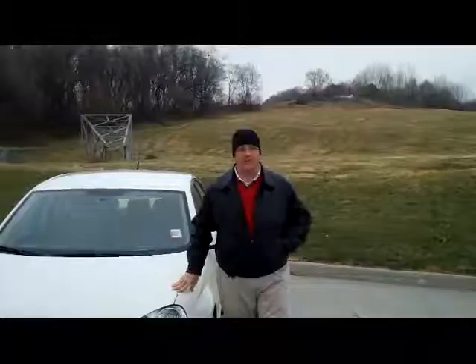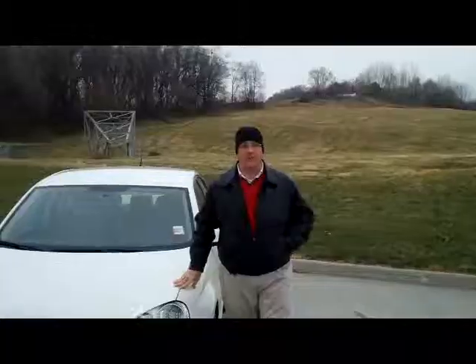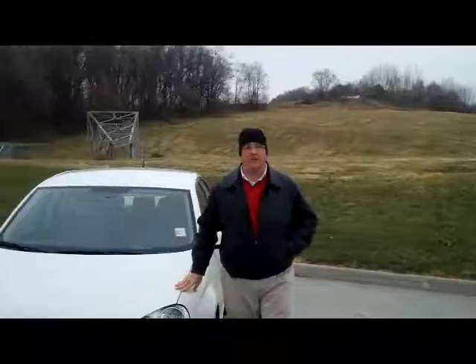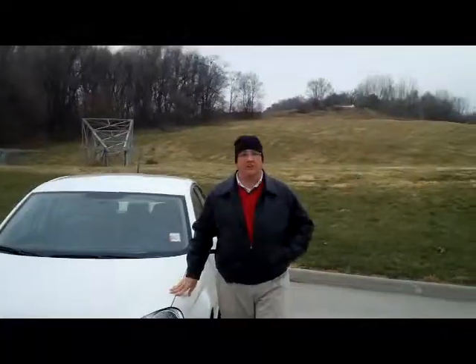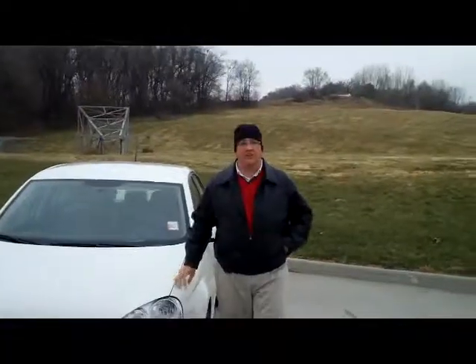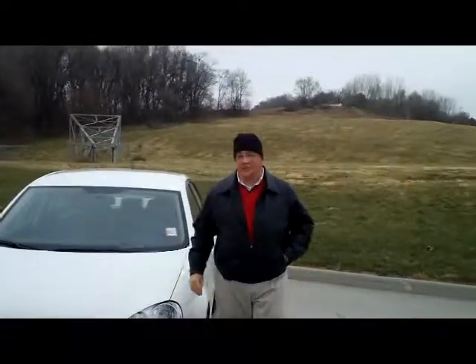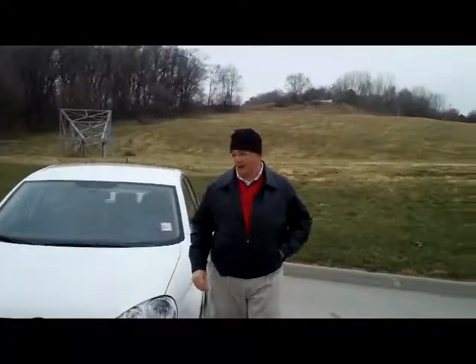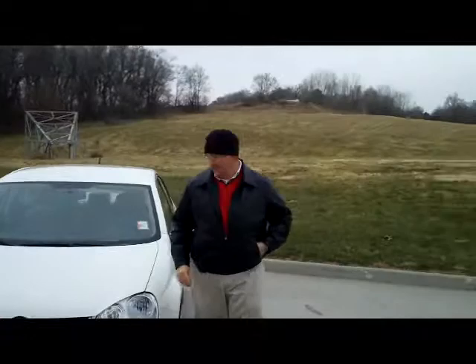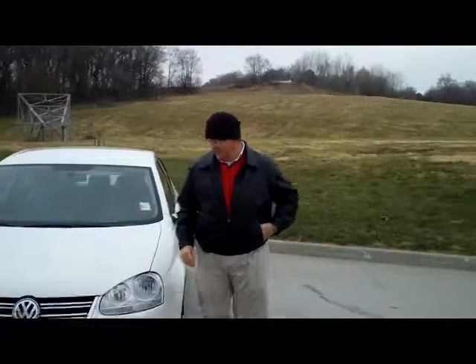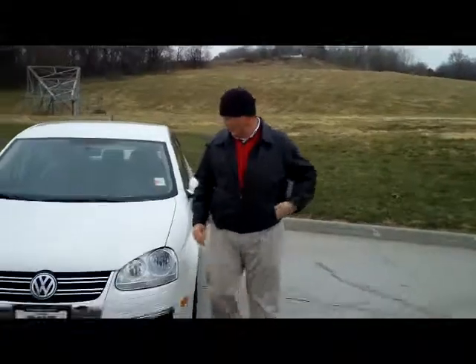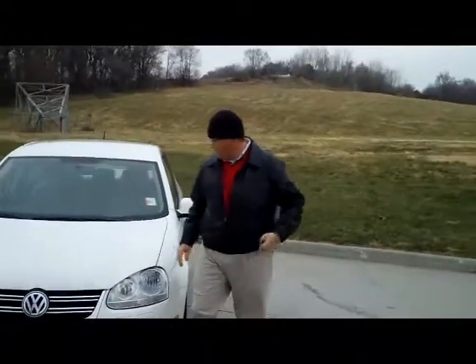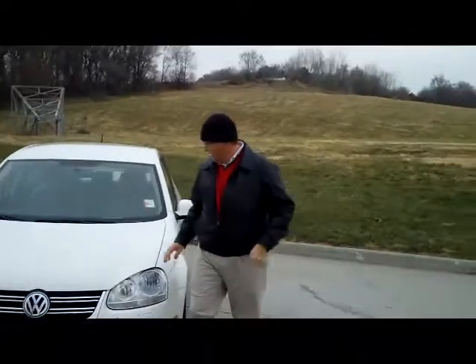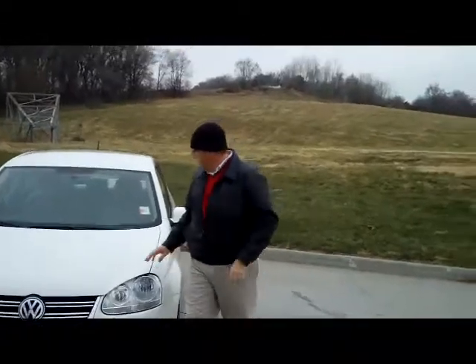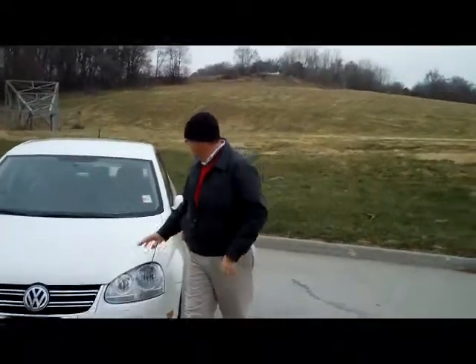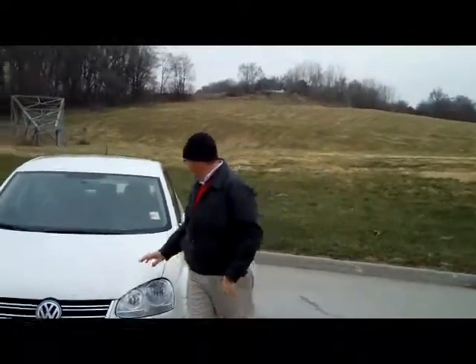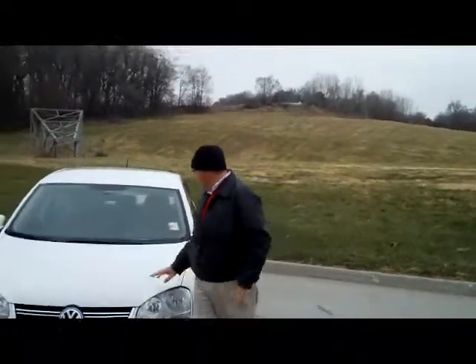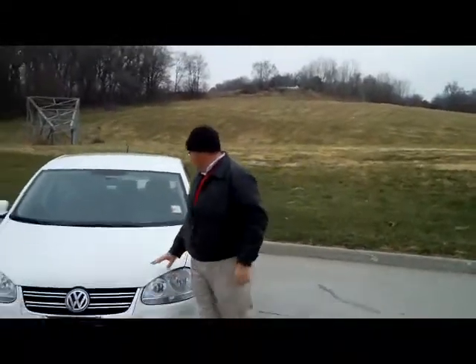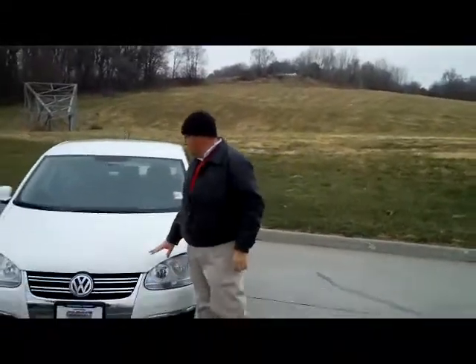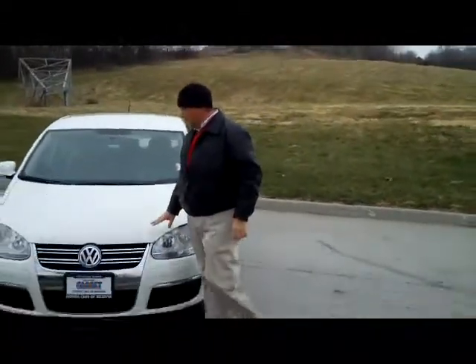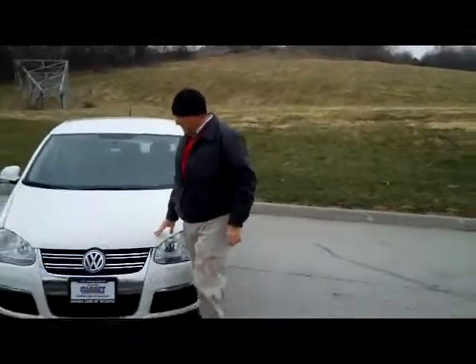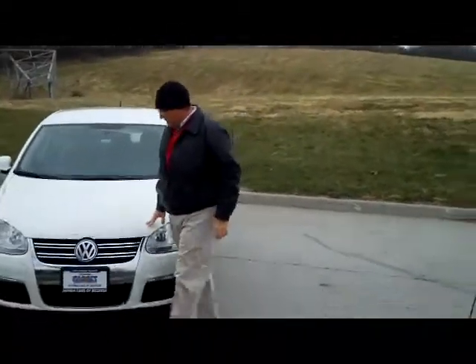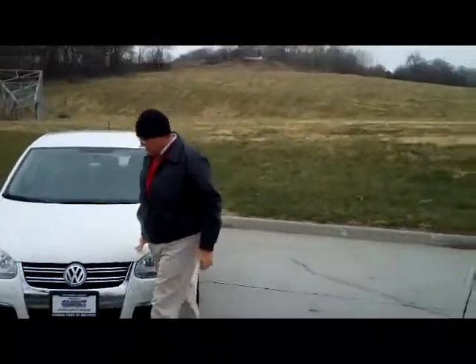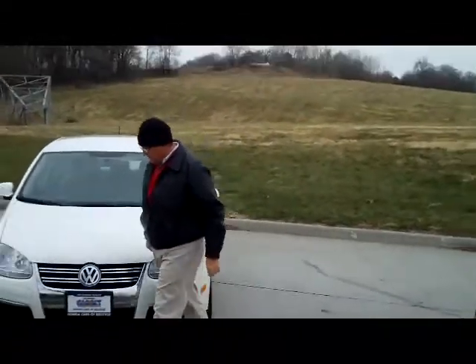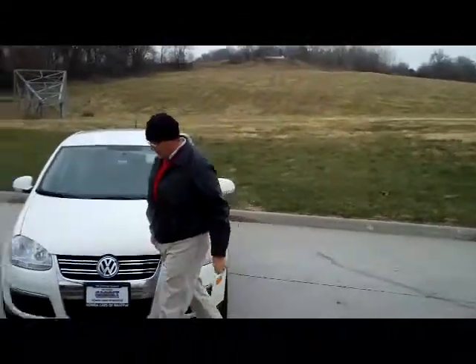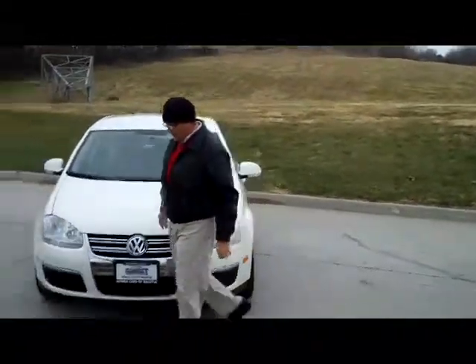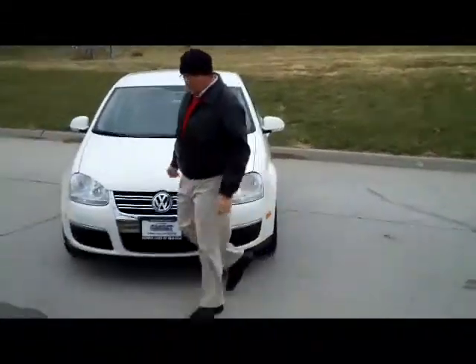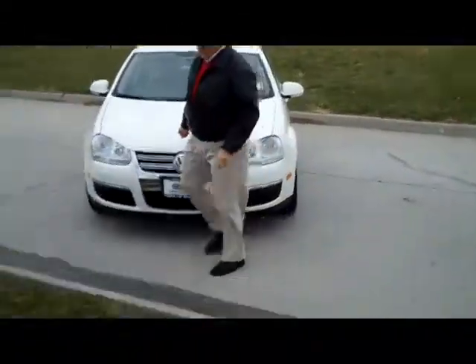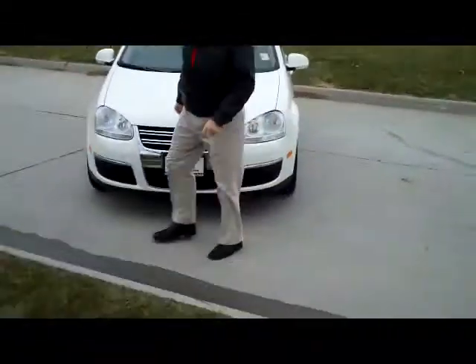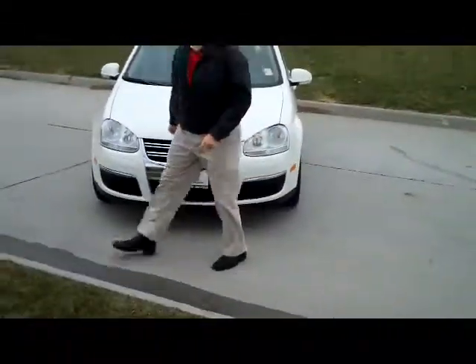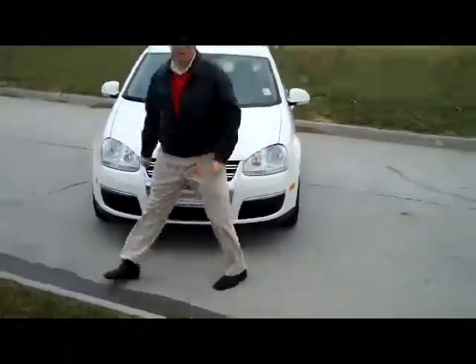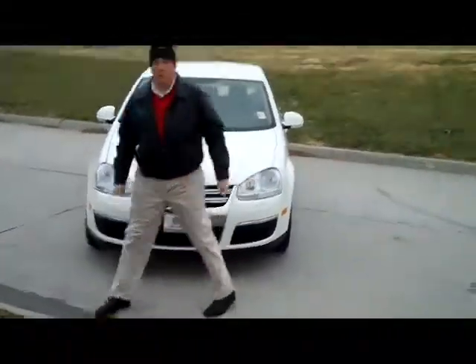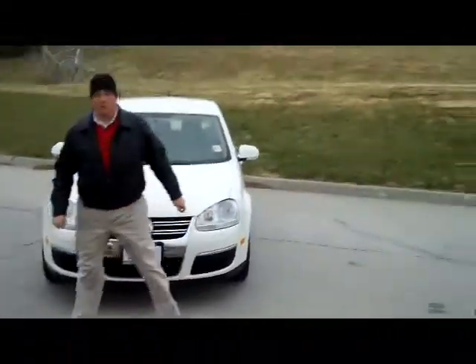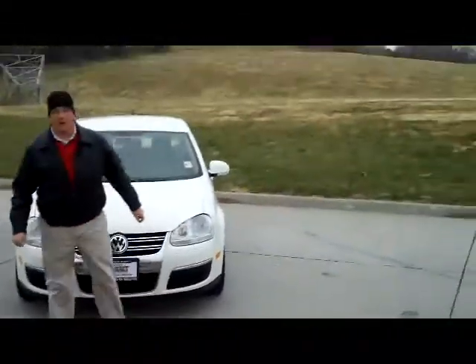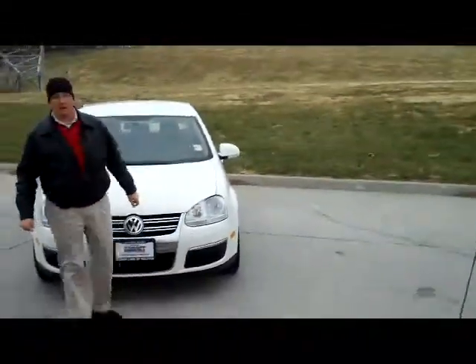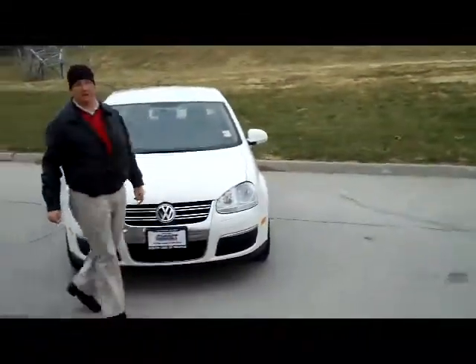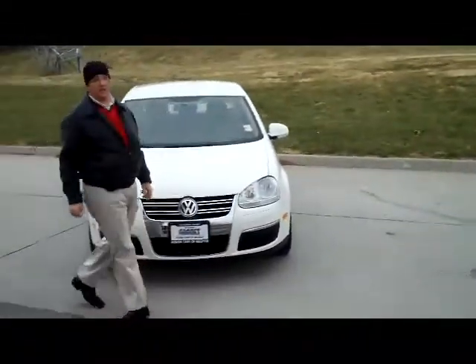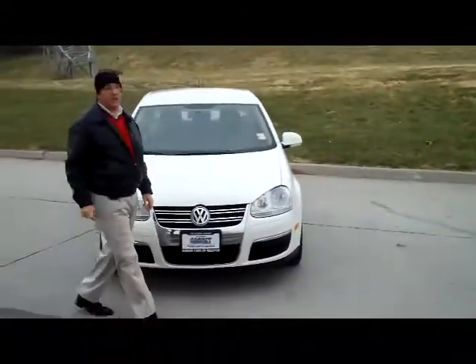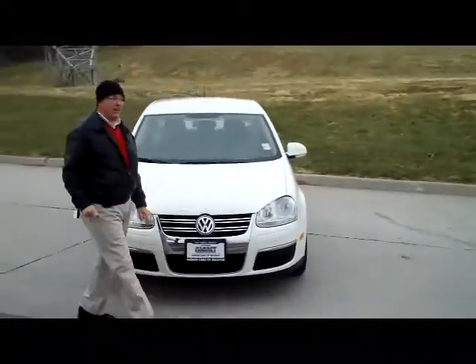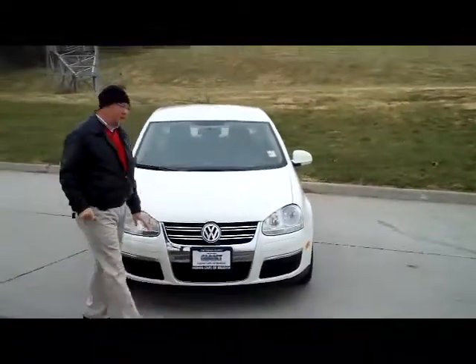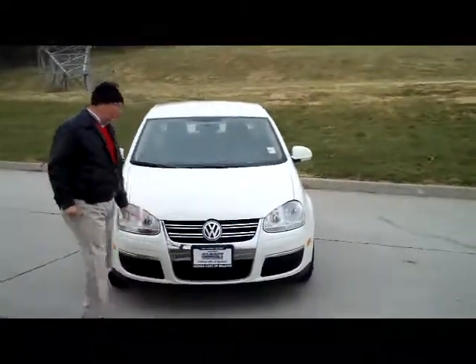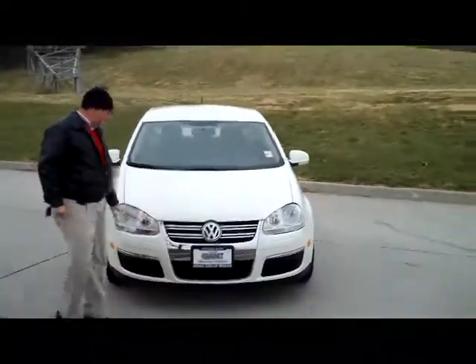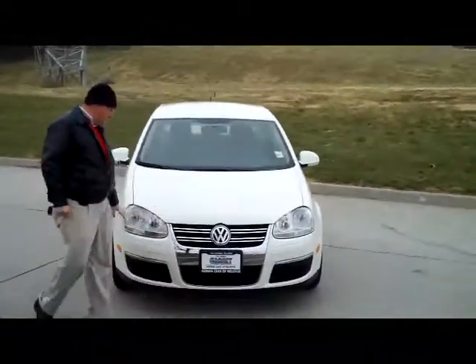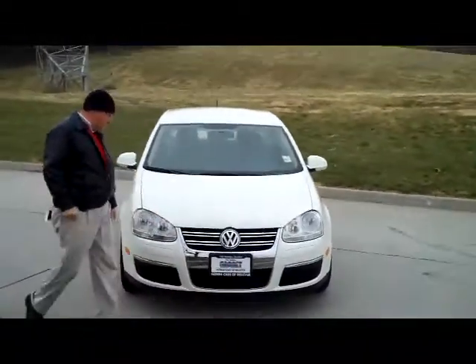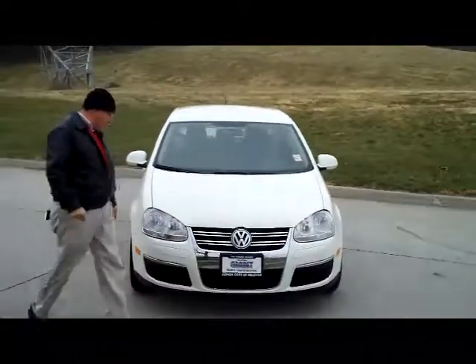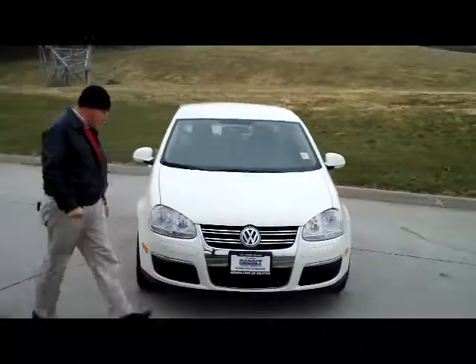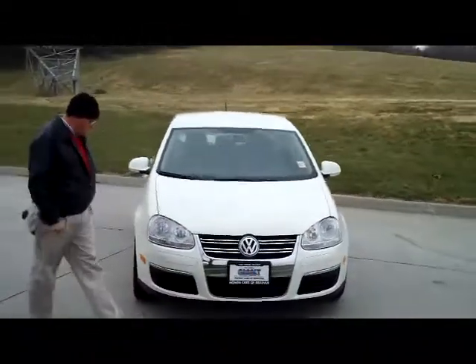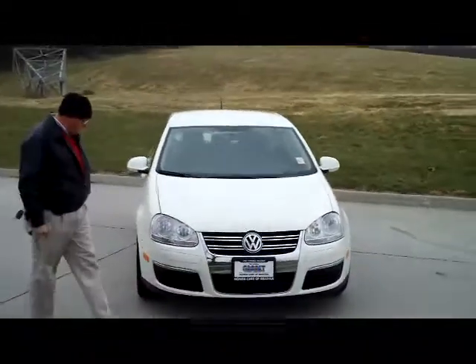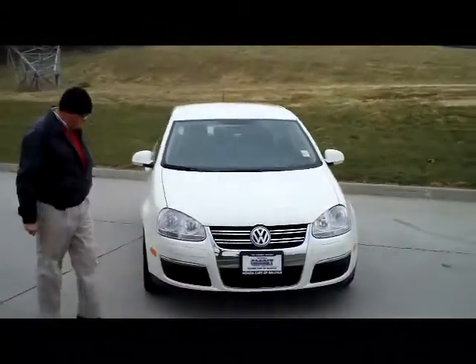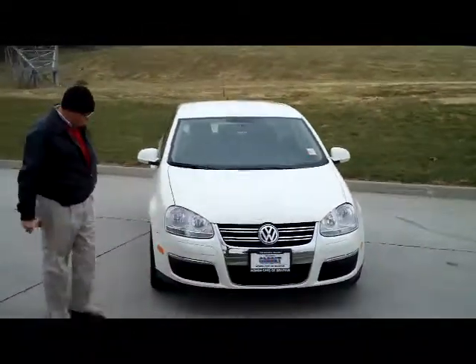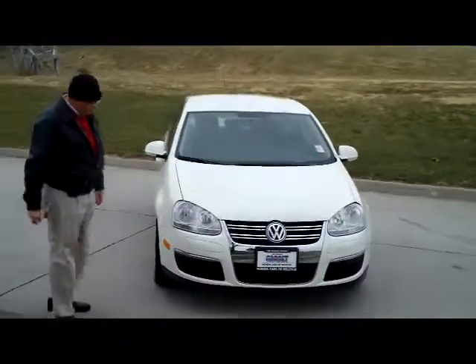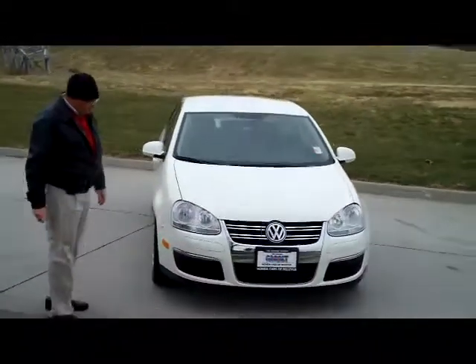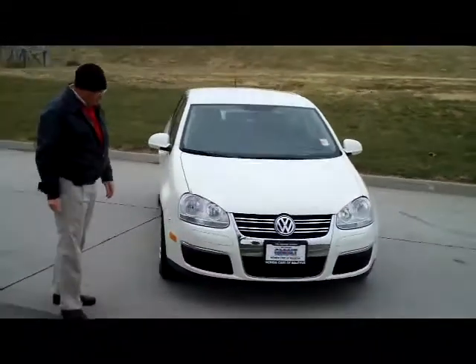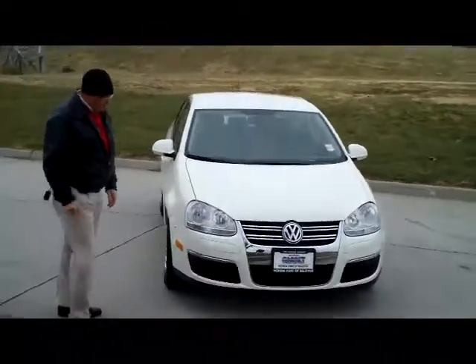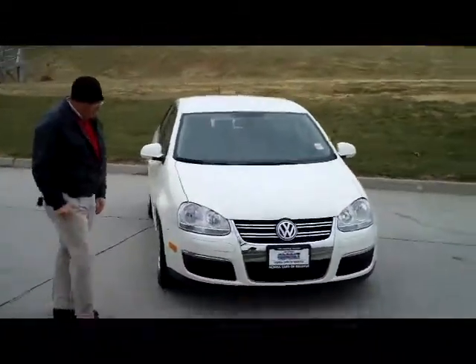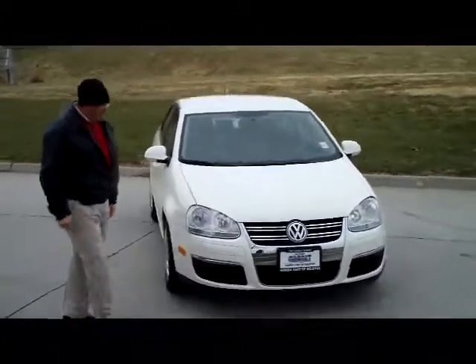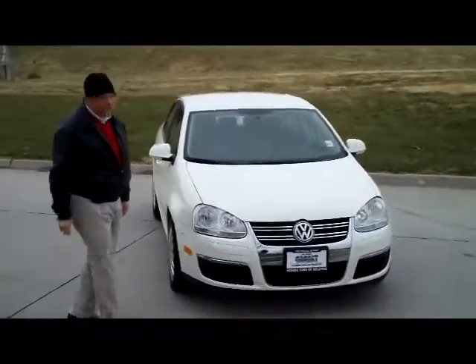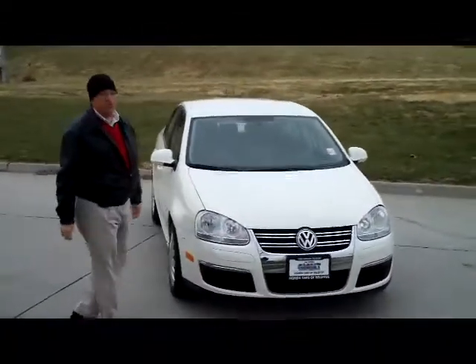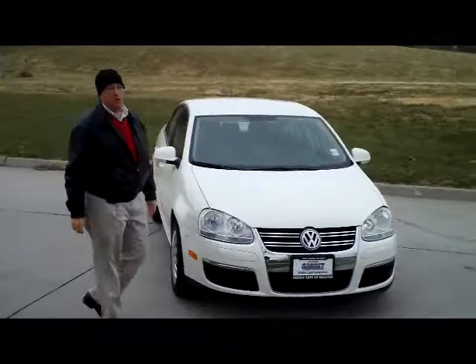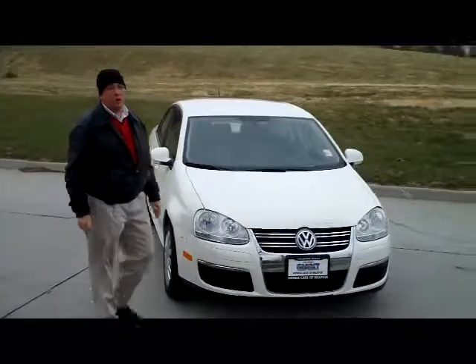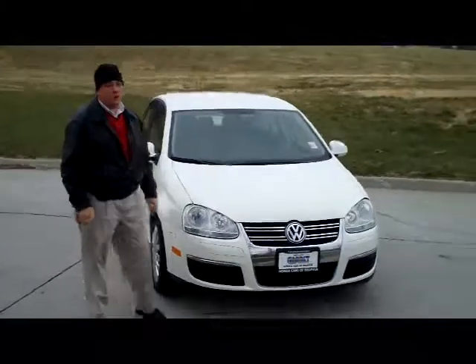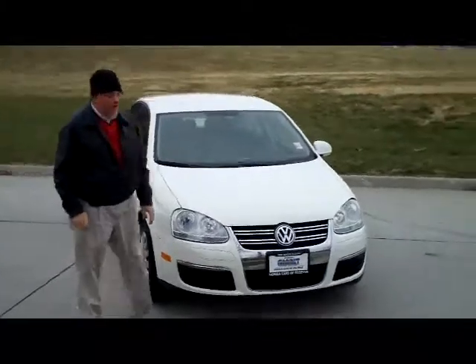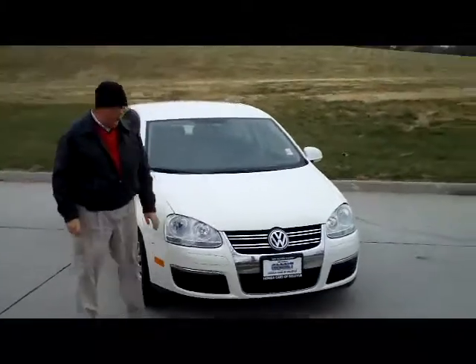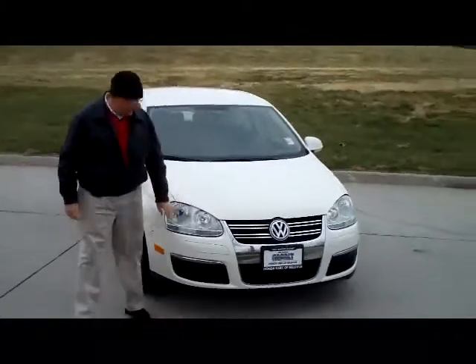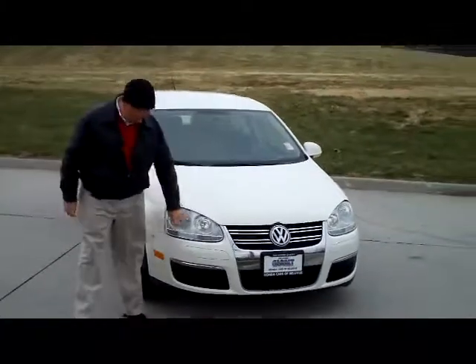Kelly here from the Honda Giant, here to show you this 2008 Volkswagen Jetta S model. It's a one owner, new car trade.